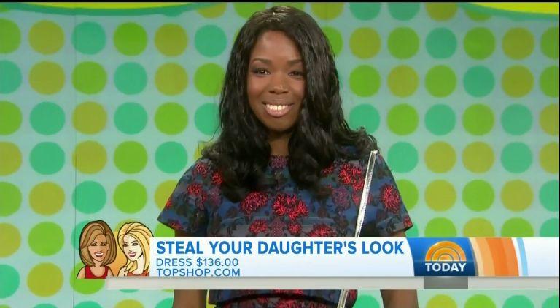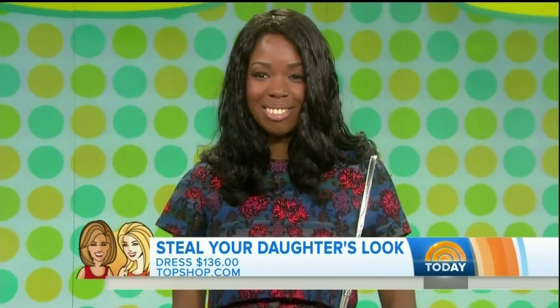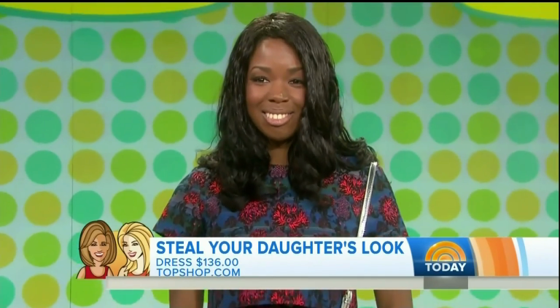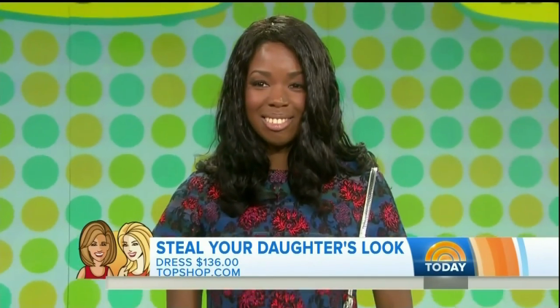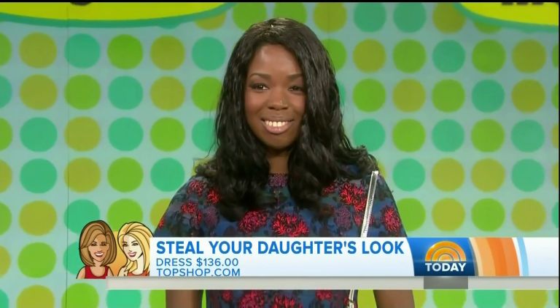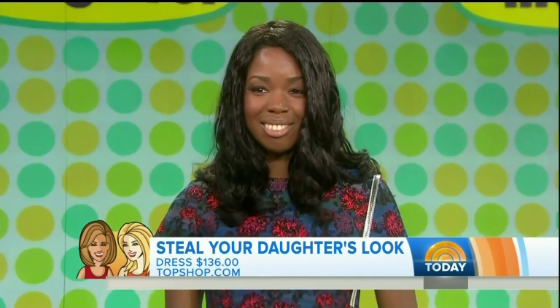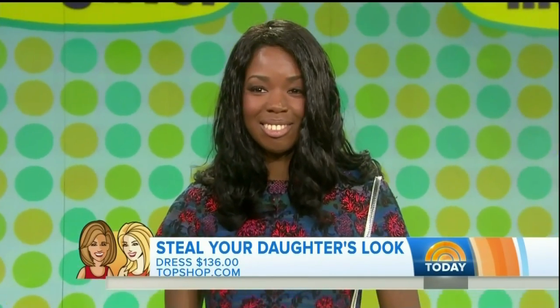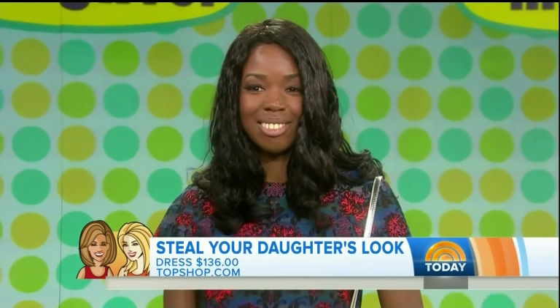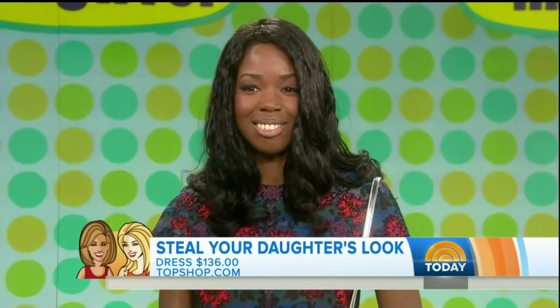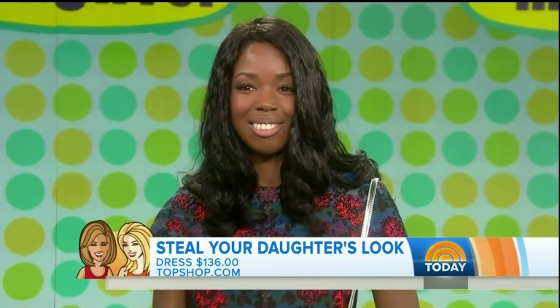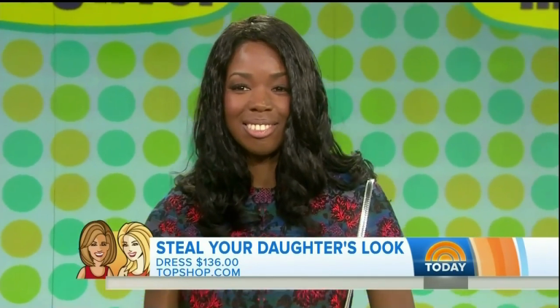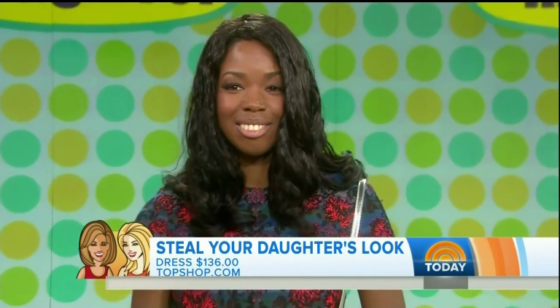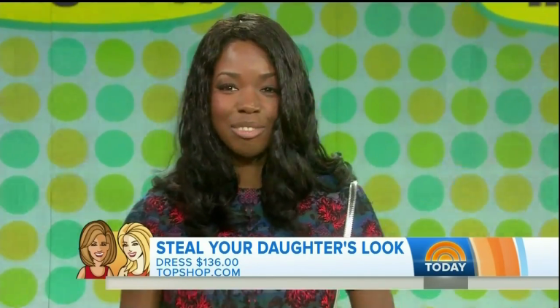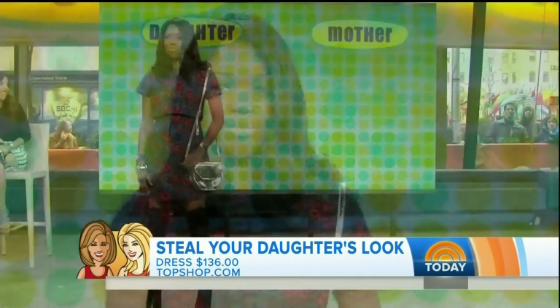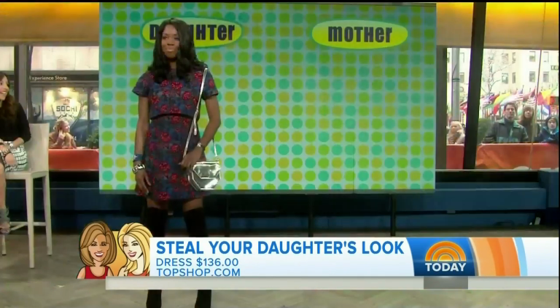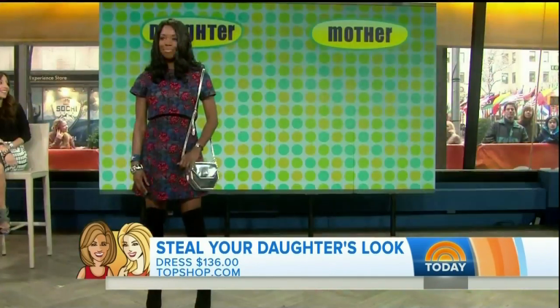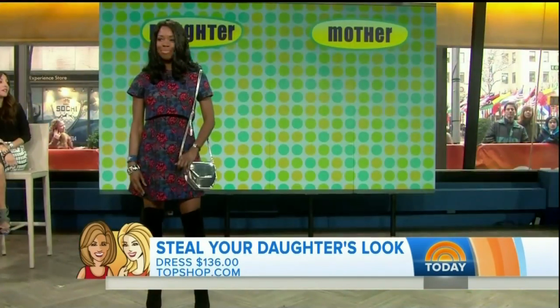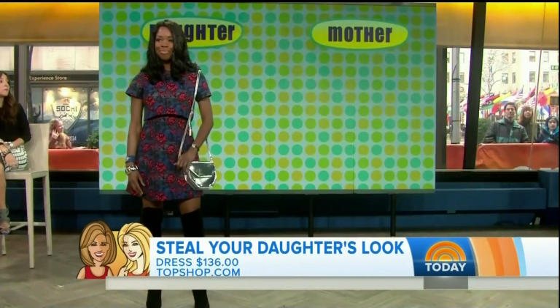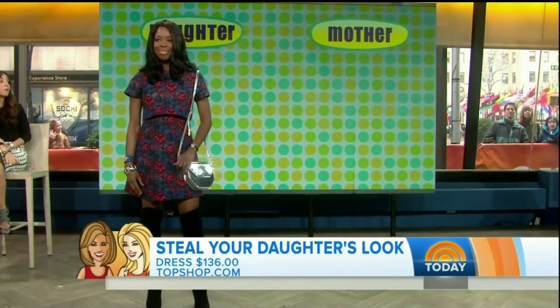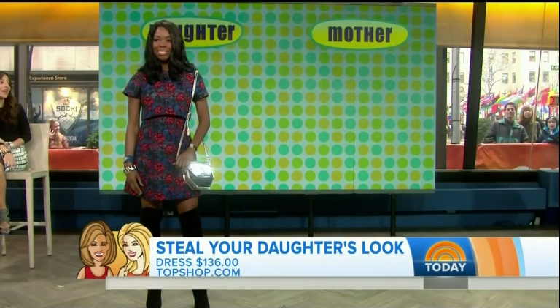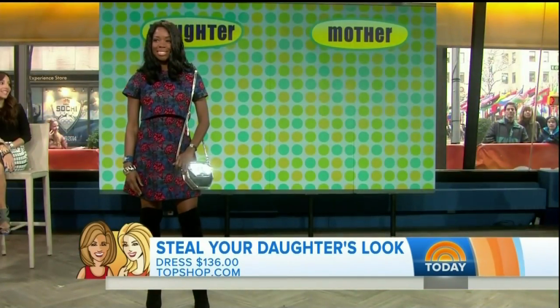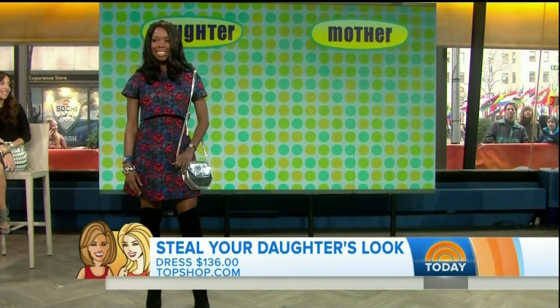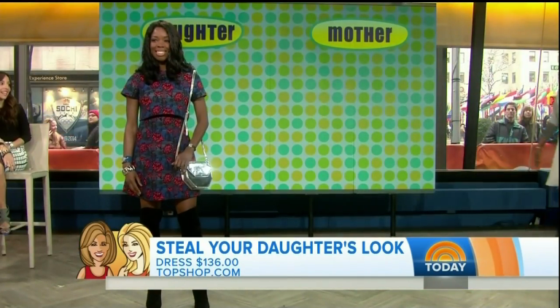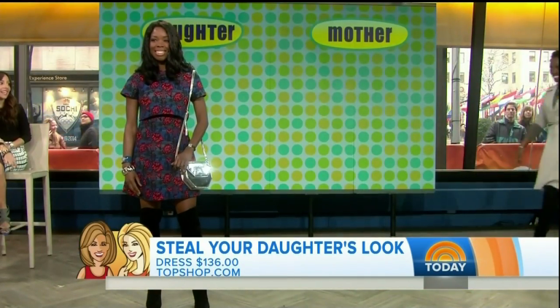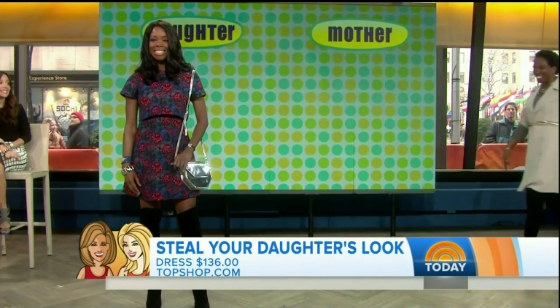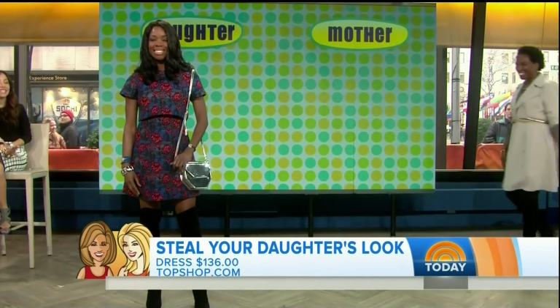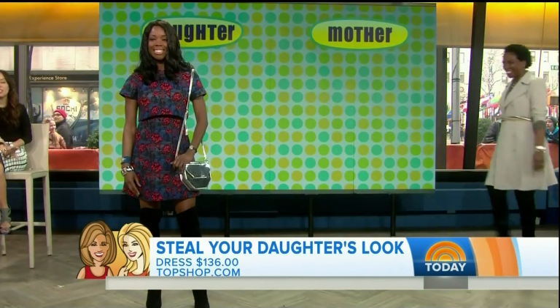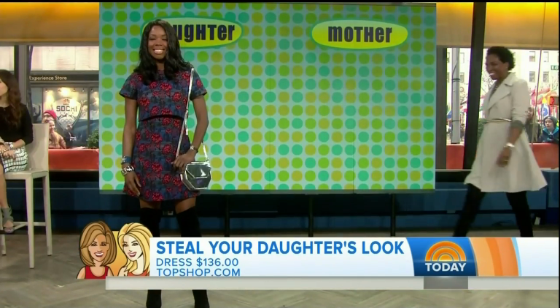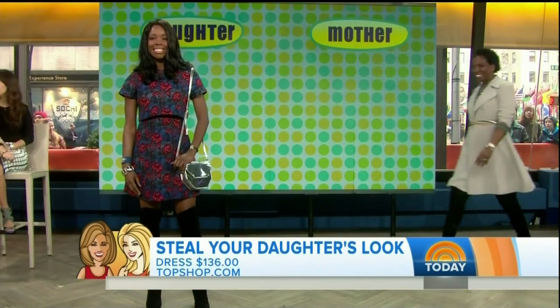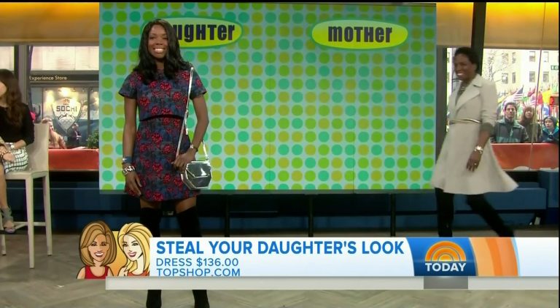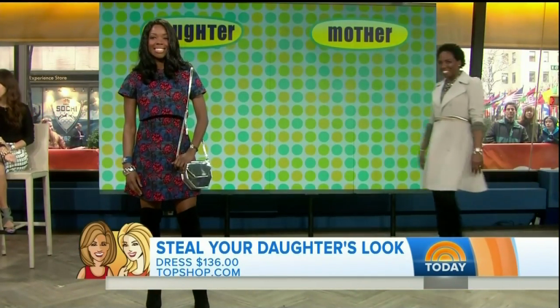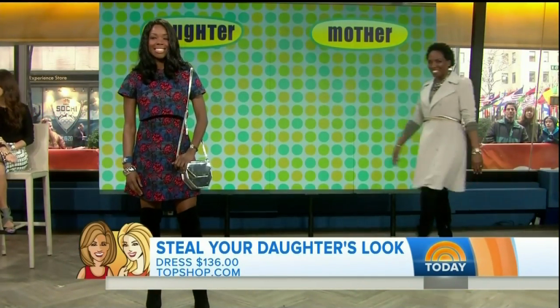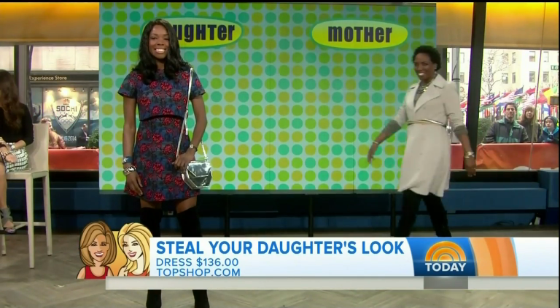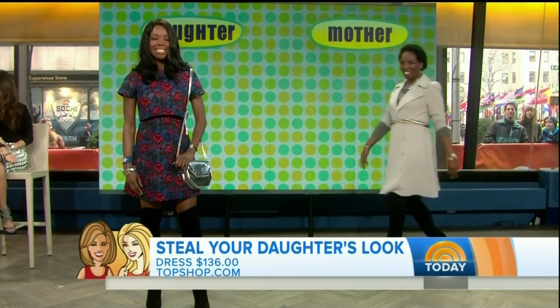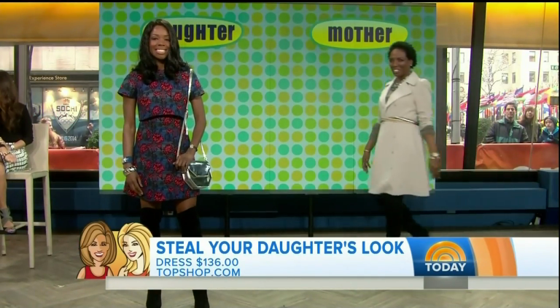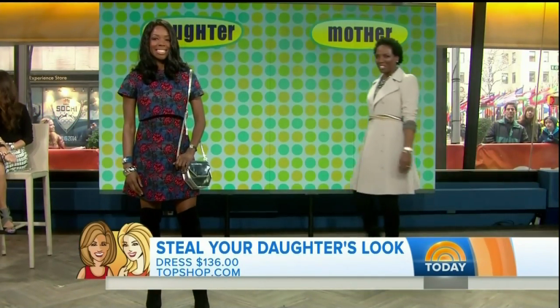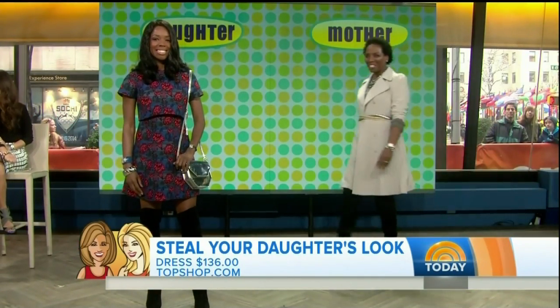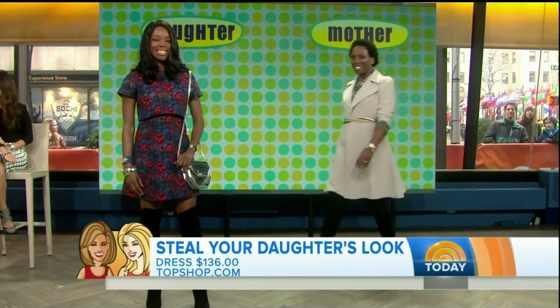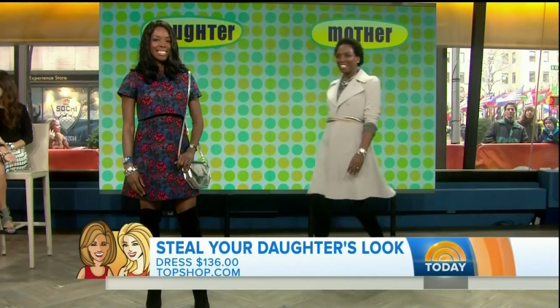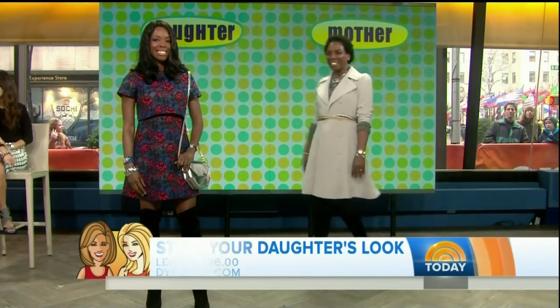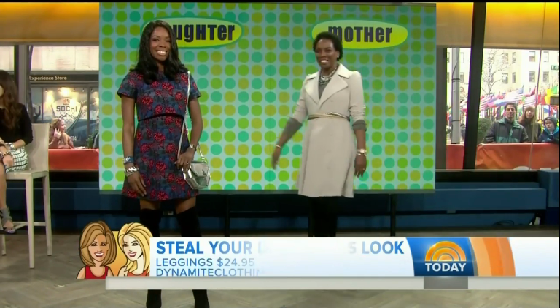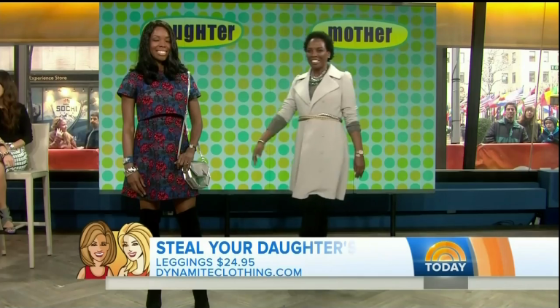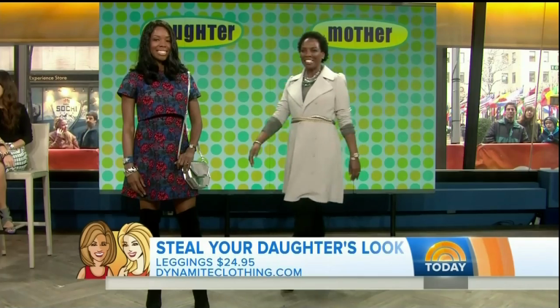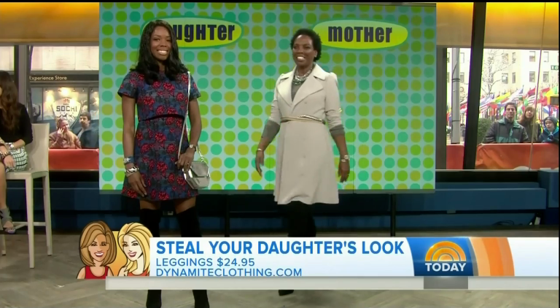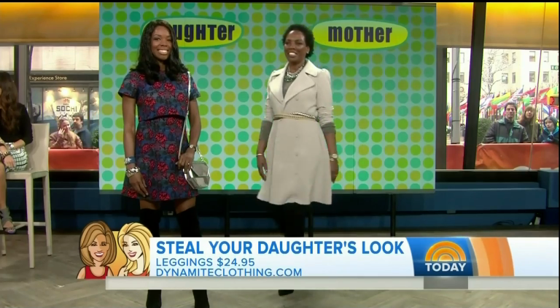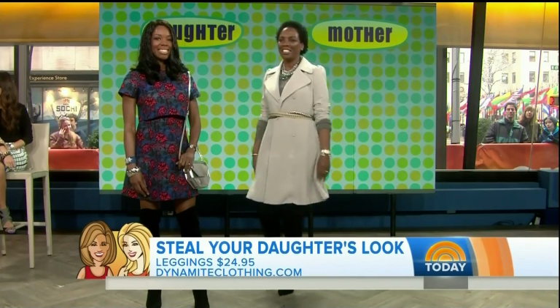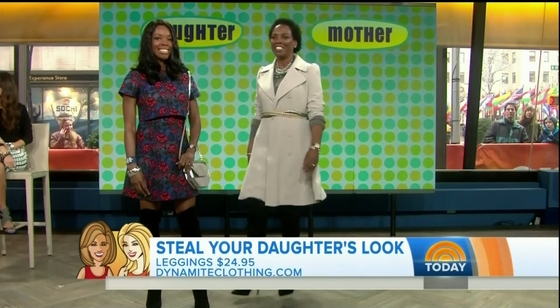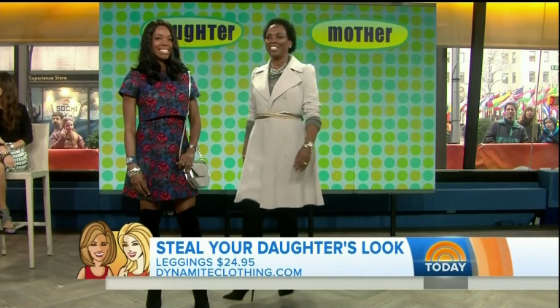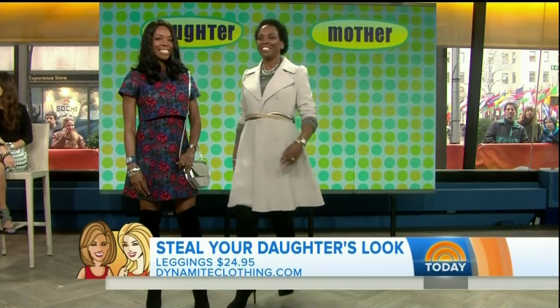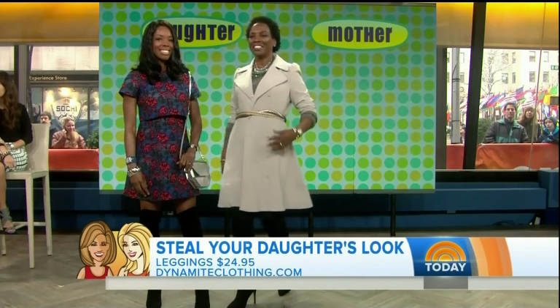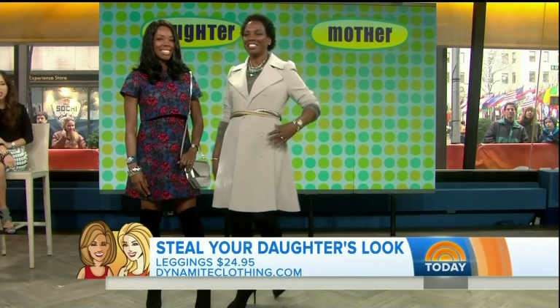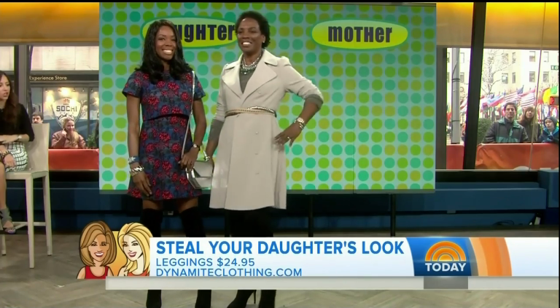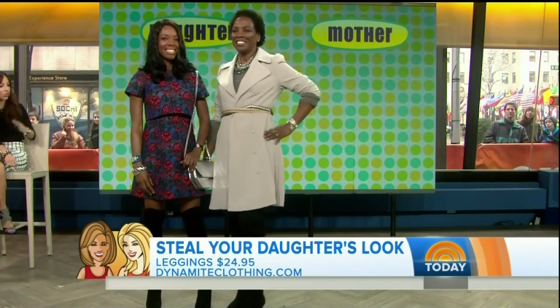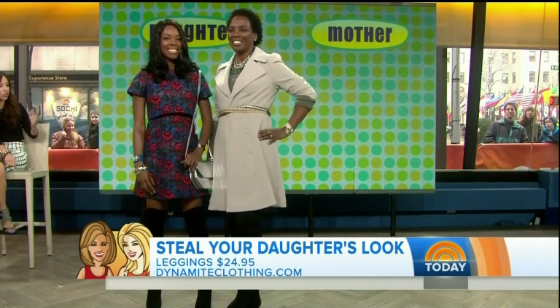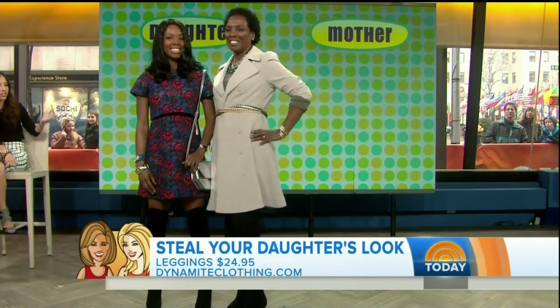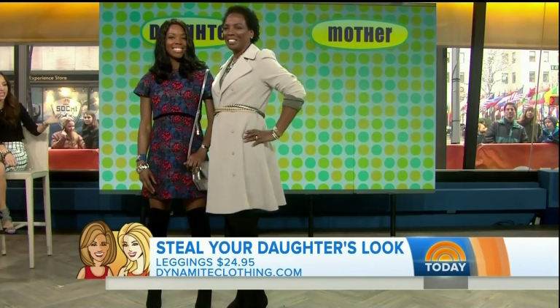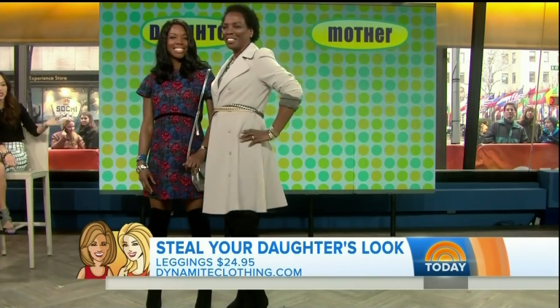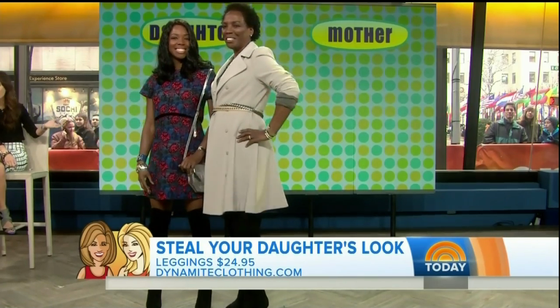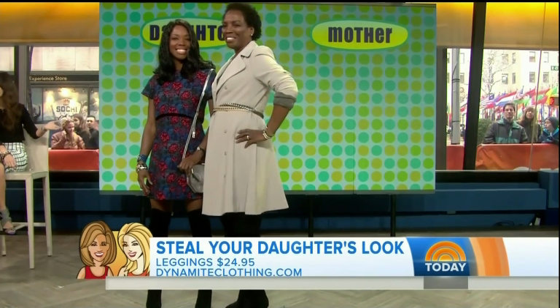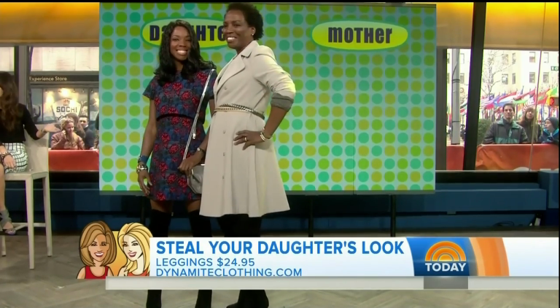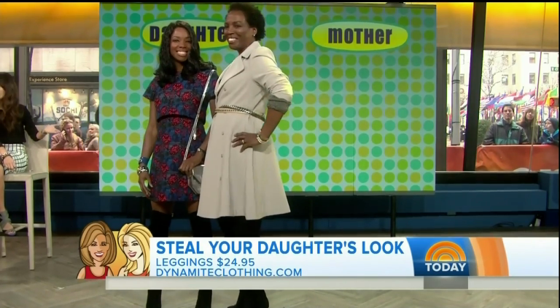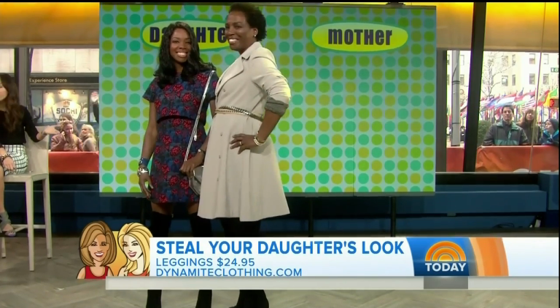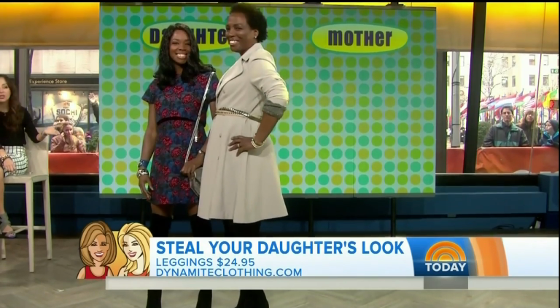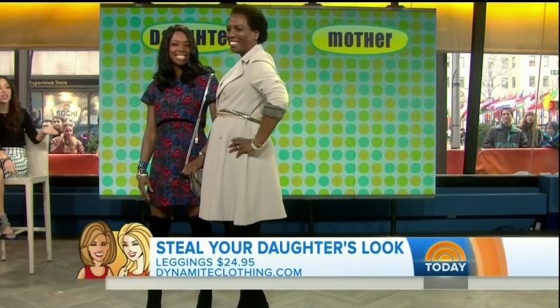Let's see LaBrenda. LaBrenda is in her very early 60s, and how amazing does she look in these over-the-knee boots?